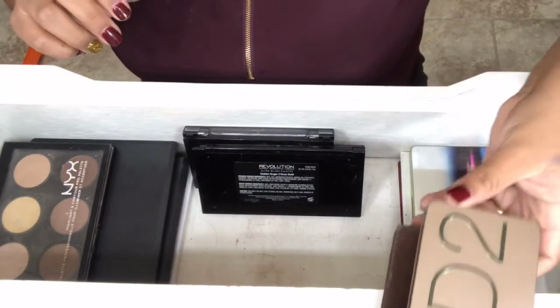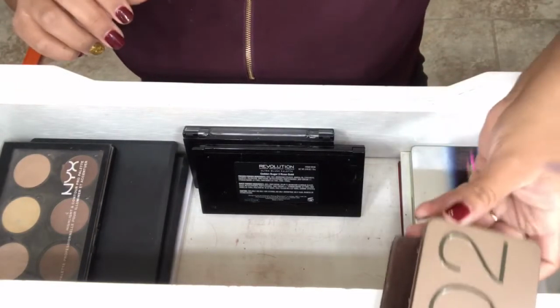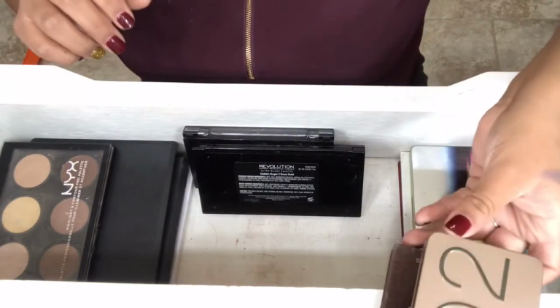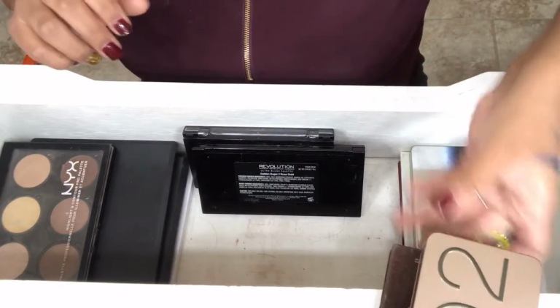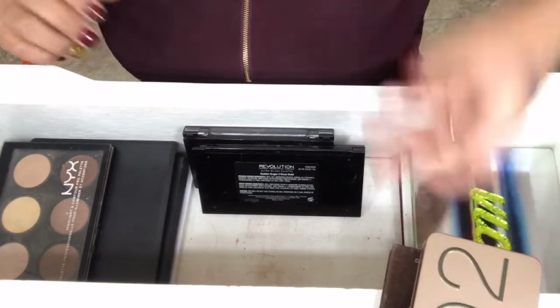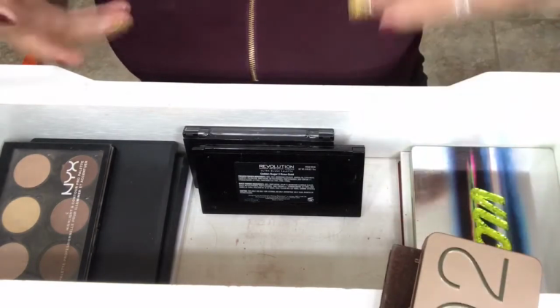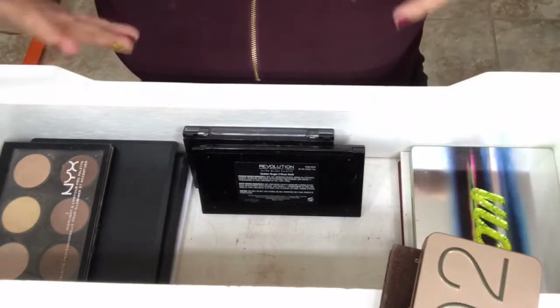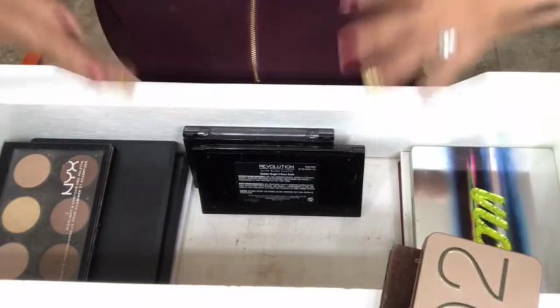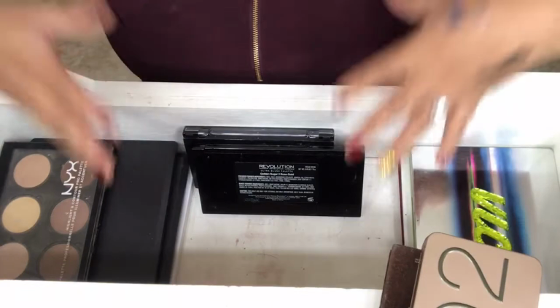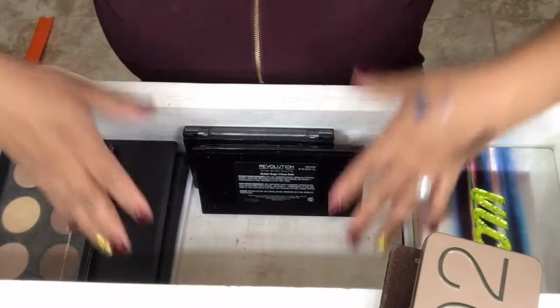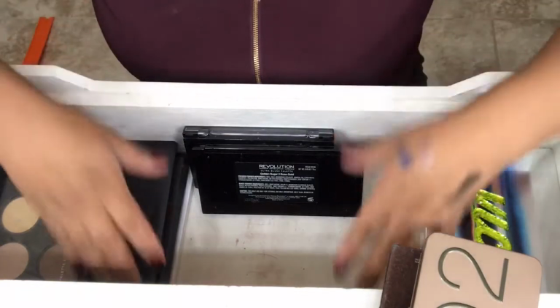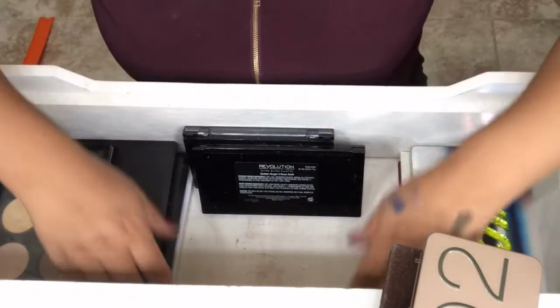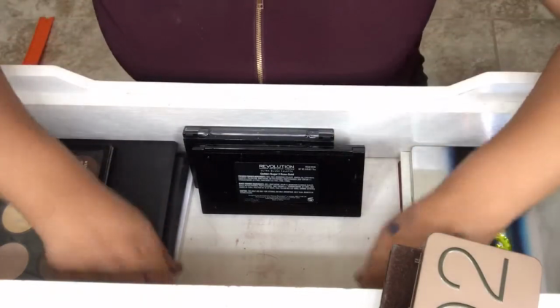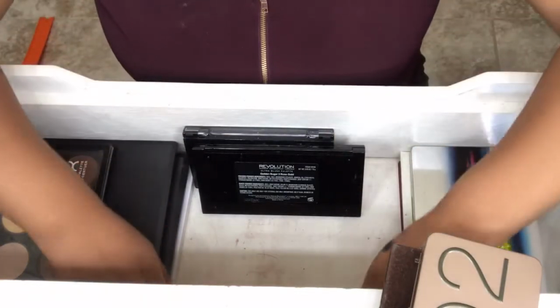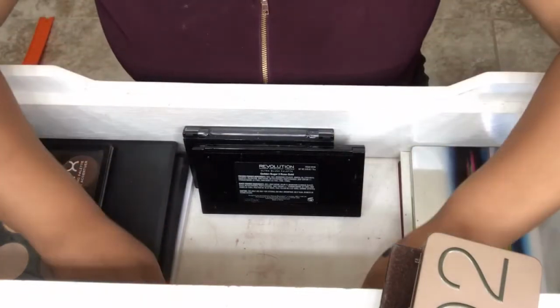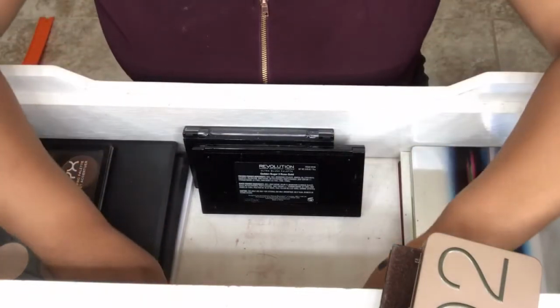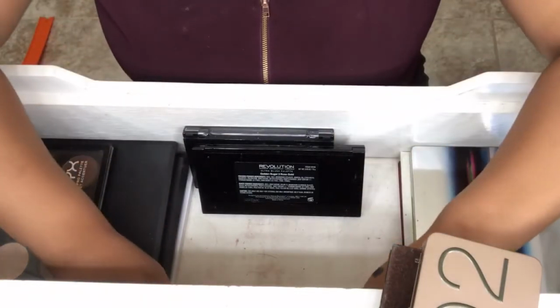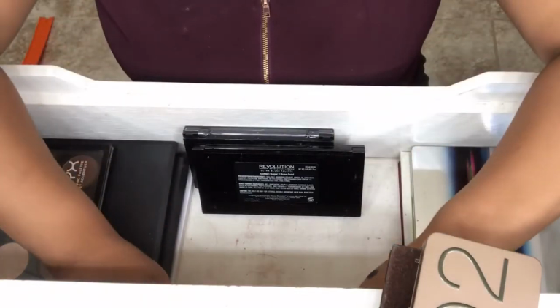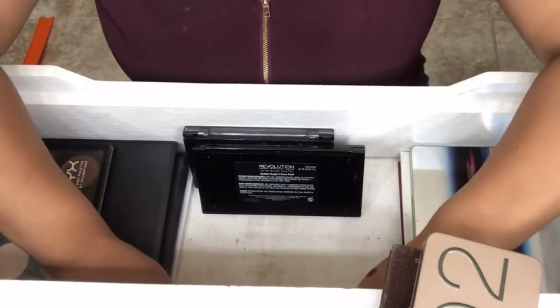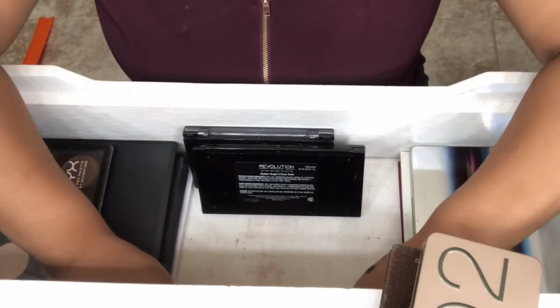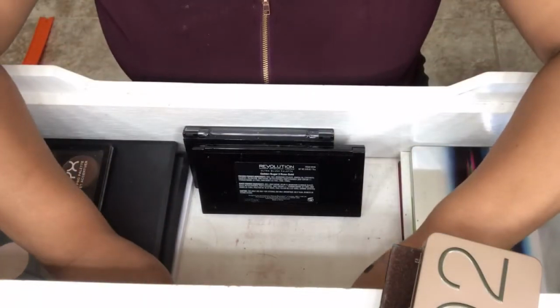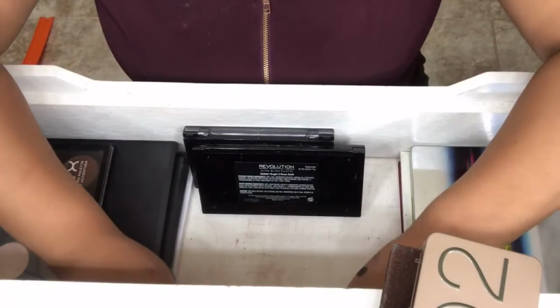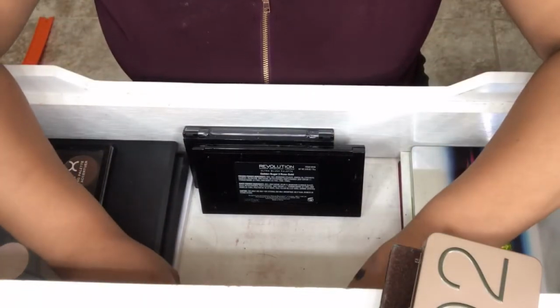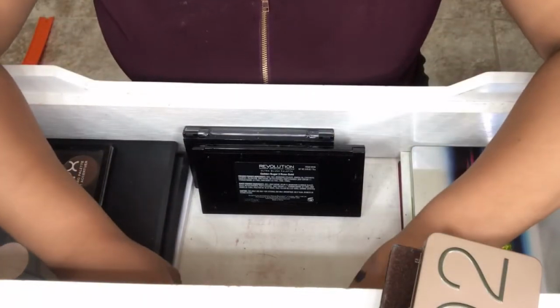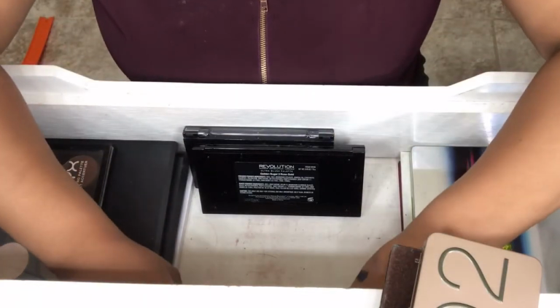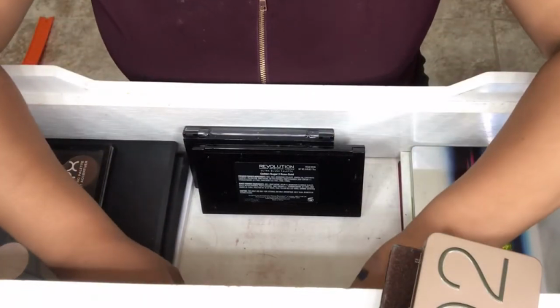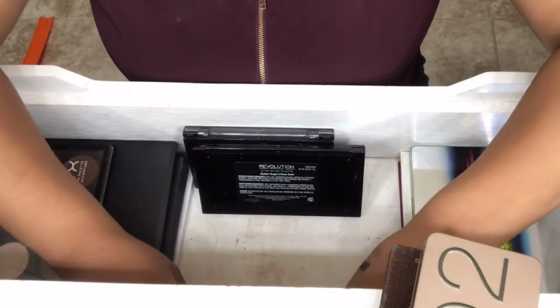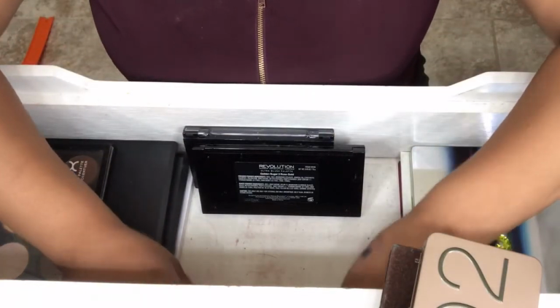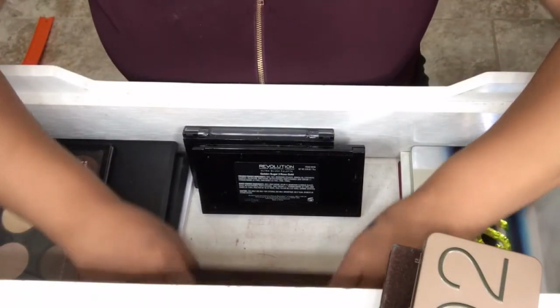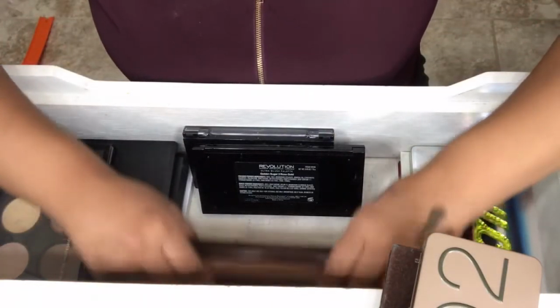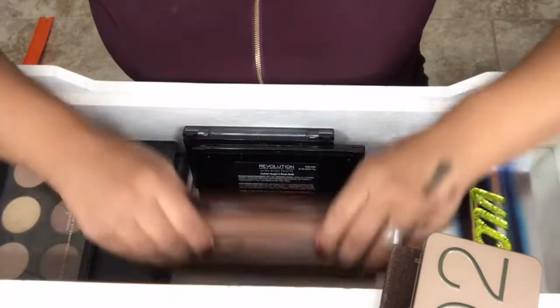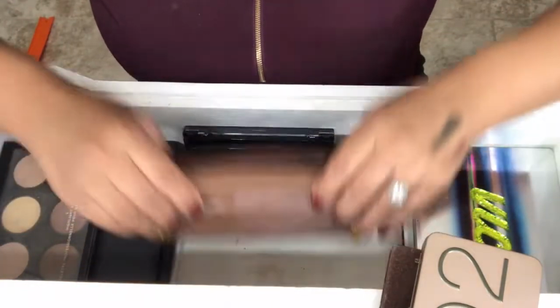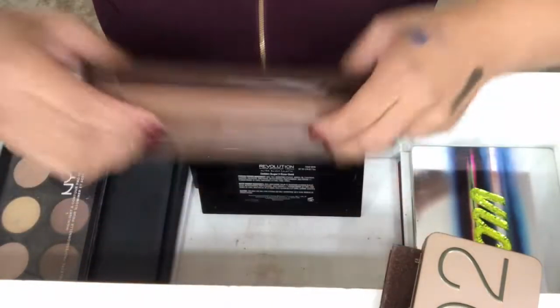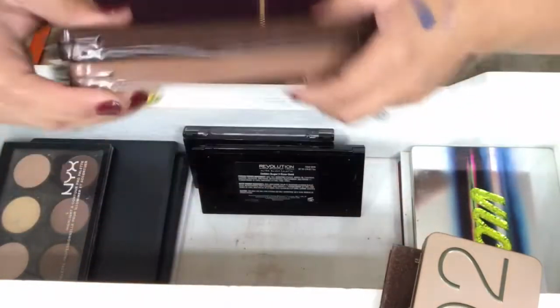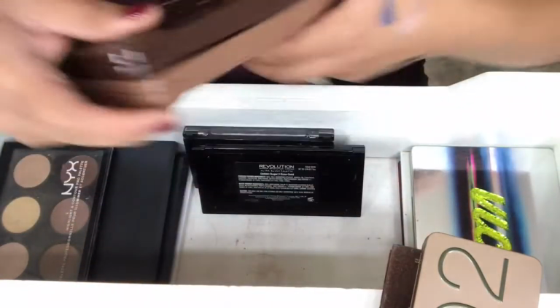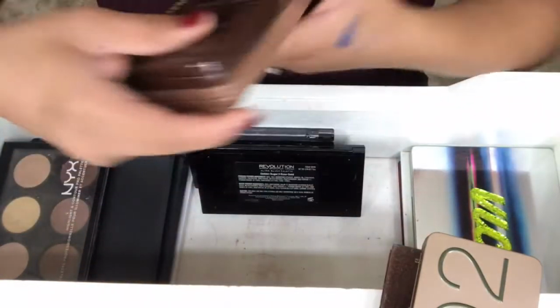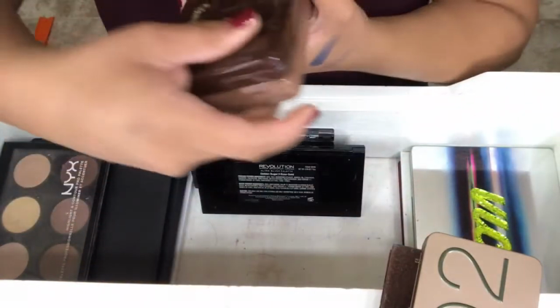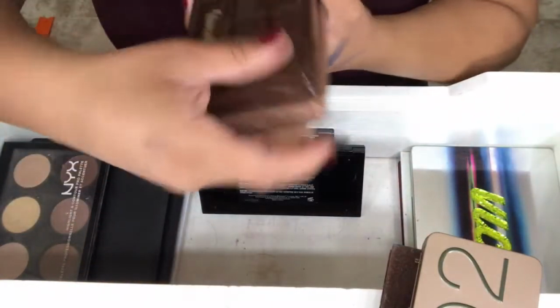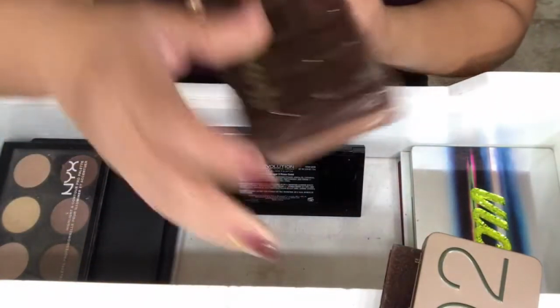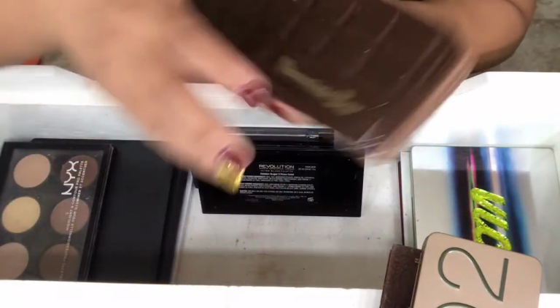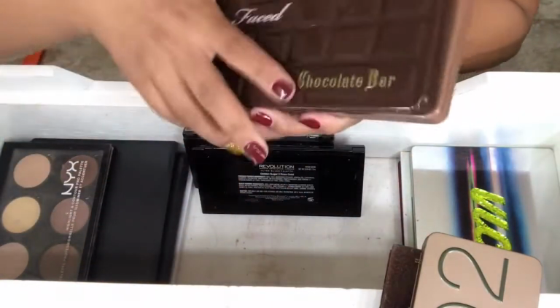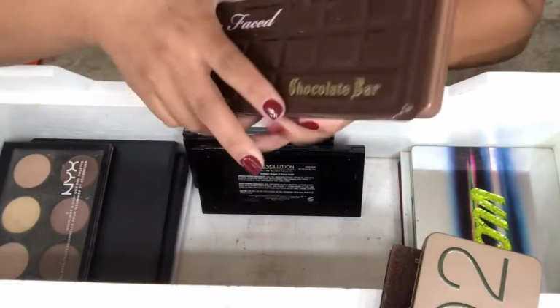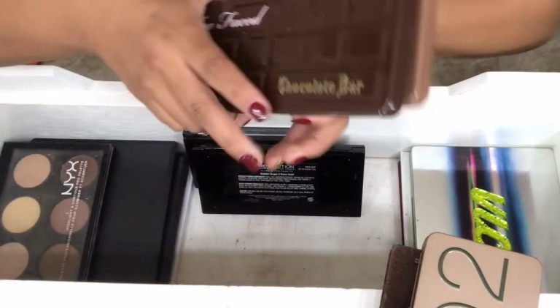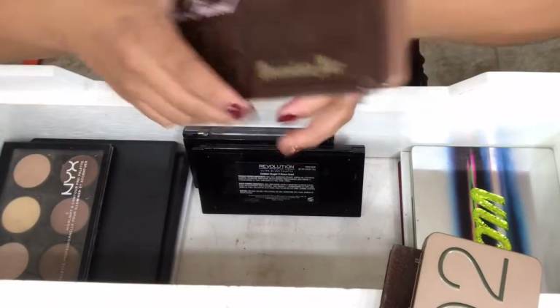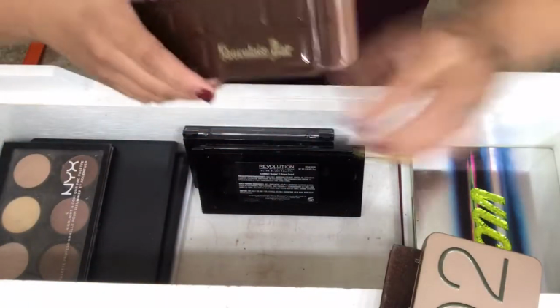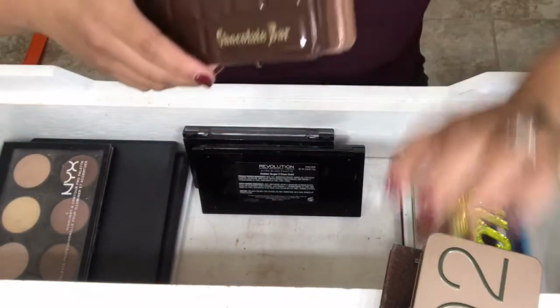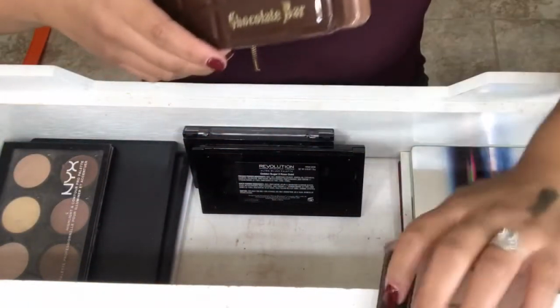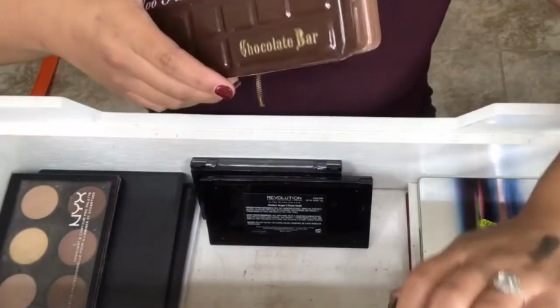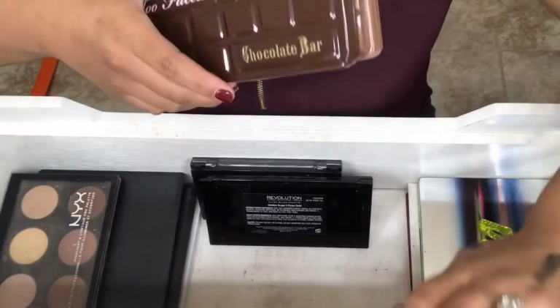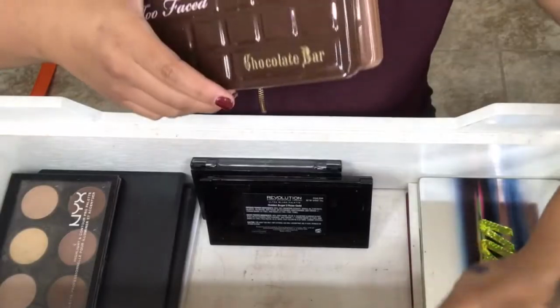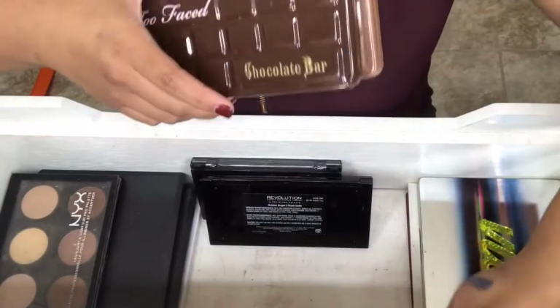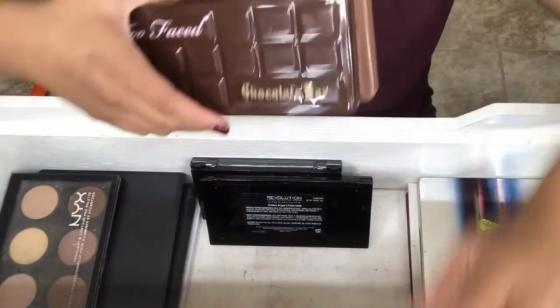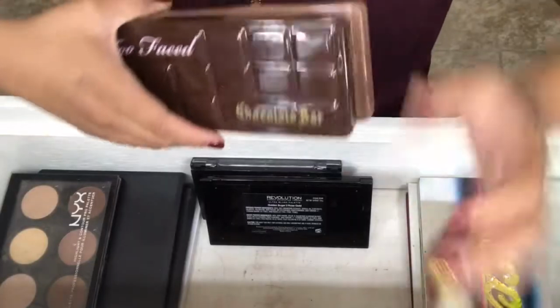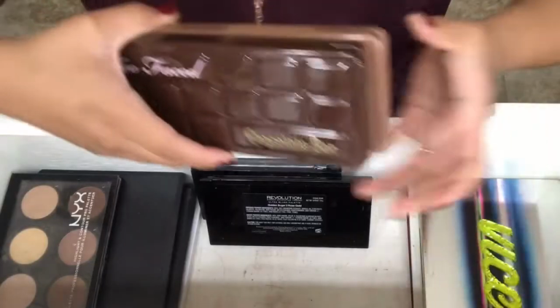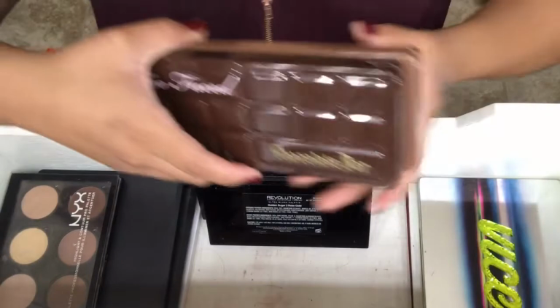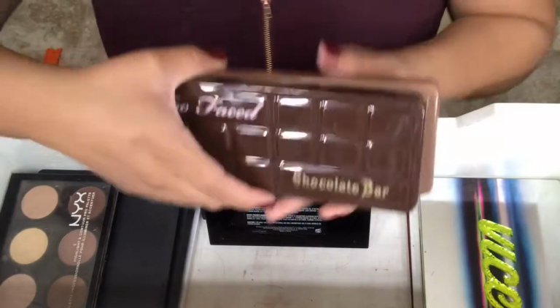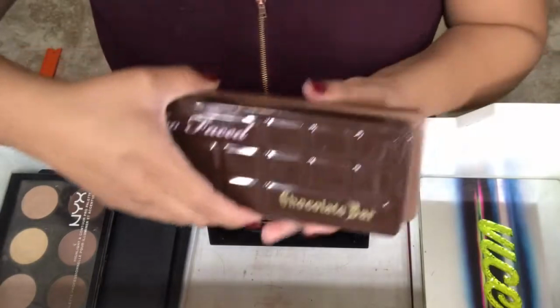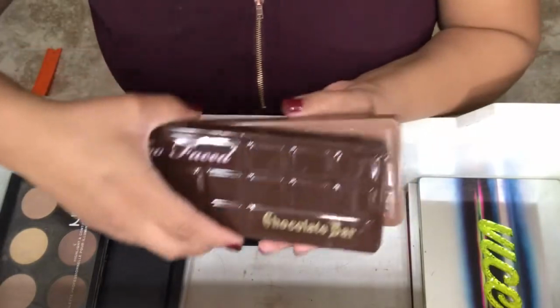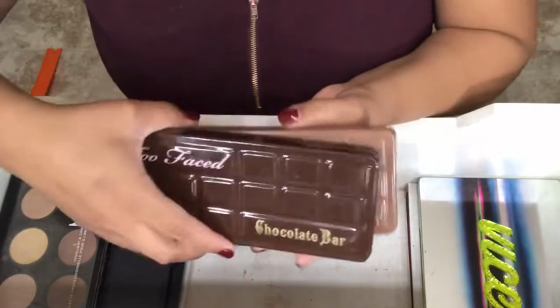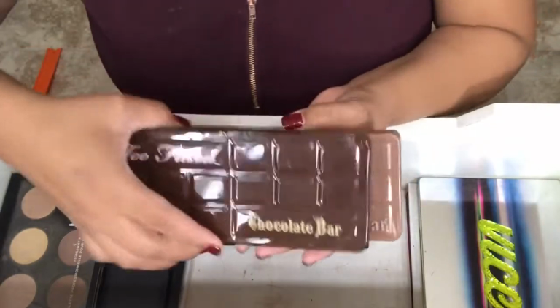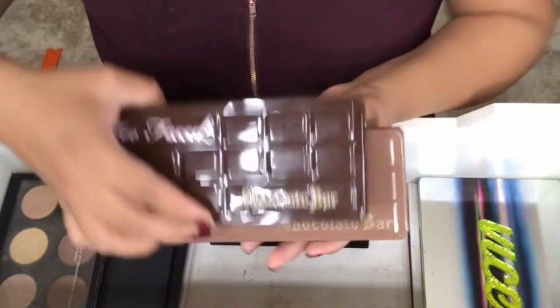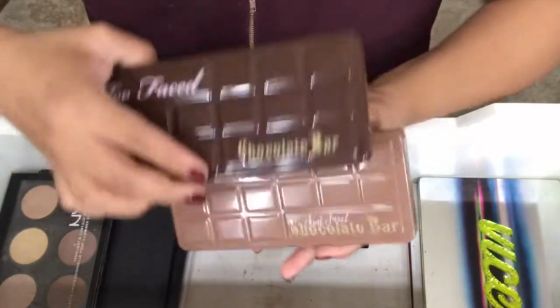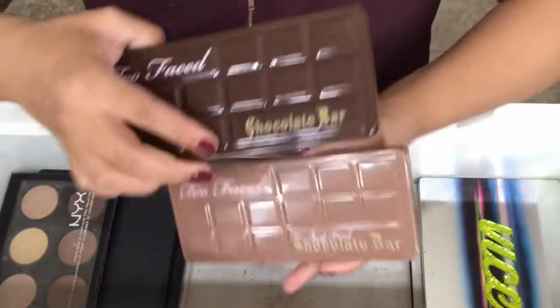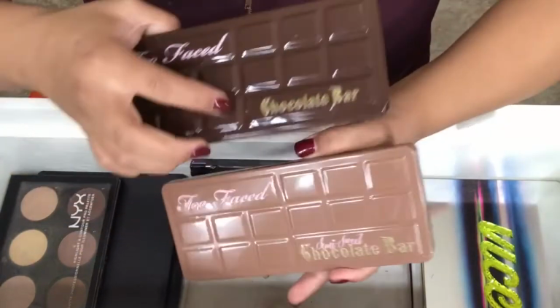These two palettes — I don't care how old they get, I would never get rid of them. They mean so much to me.